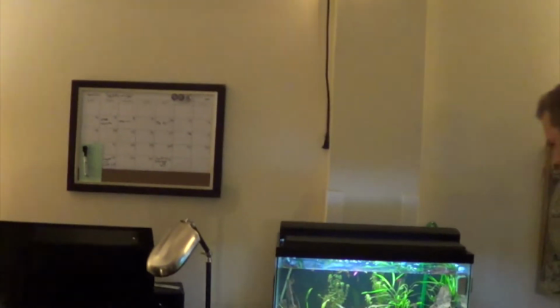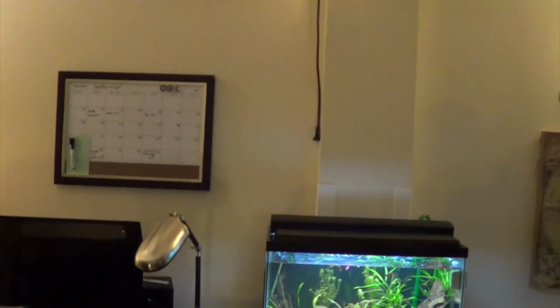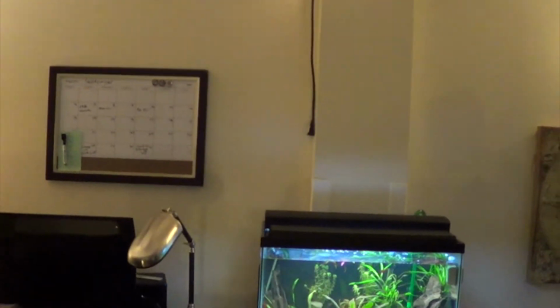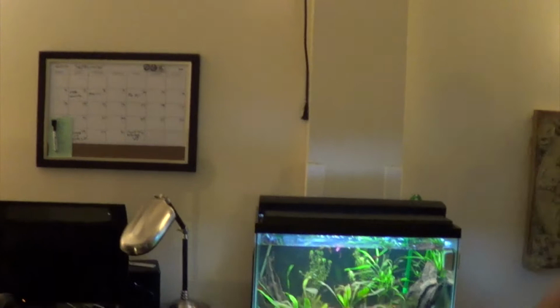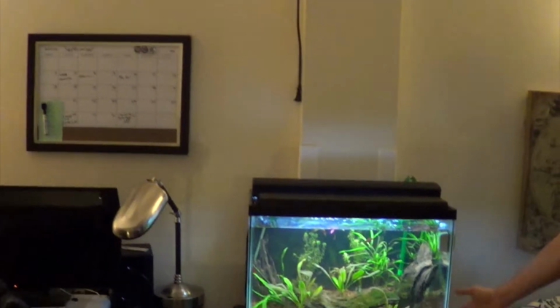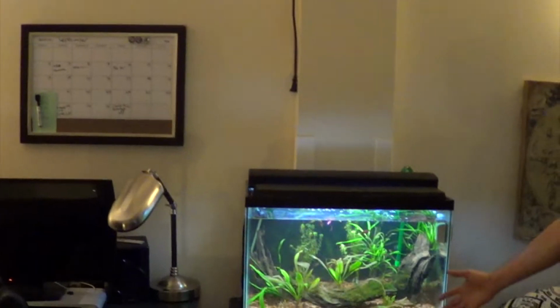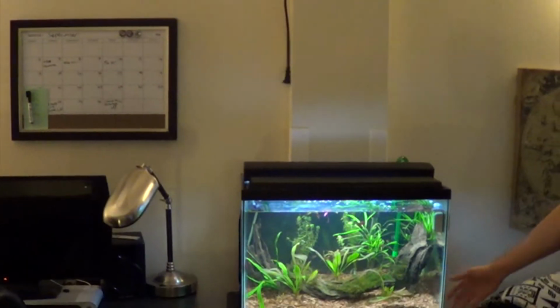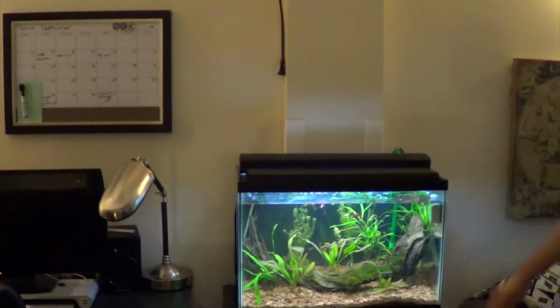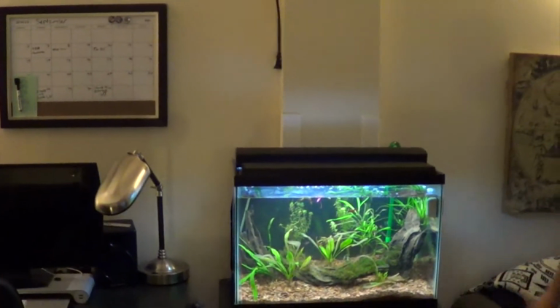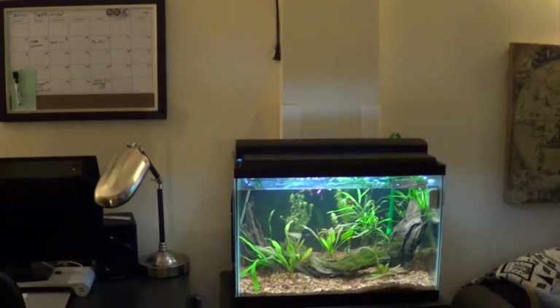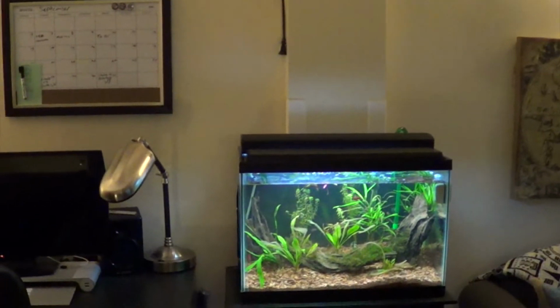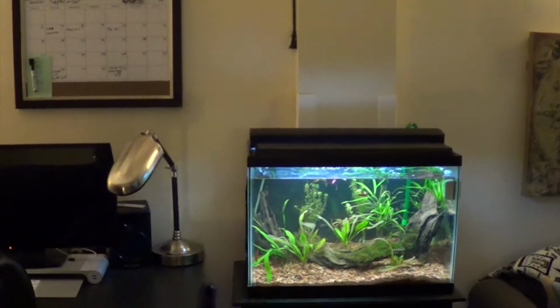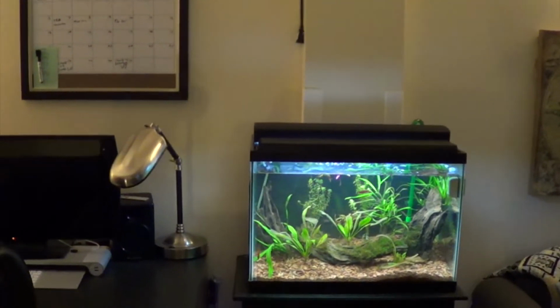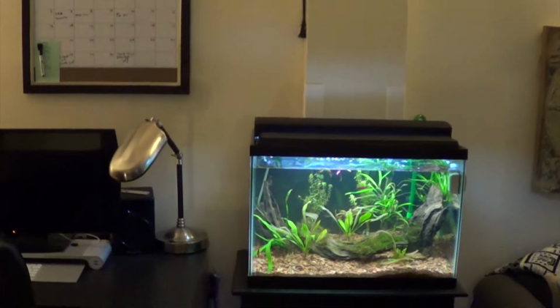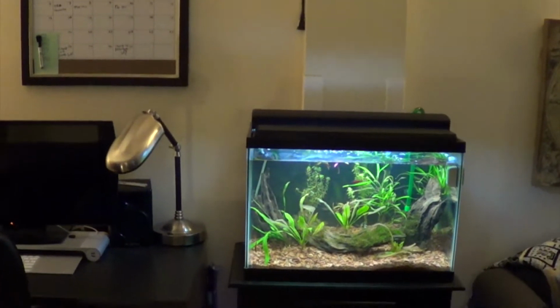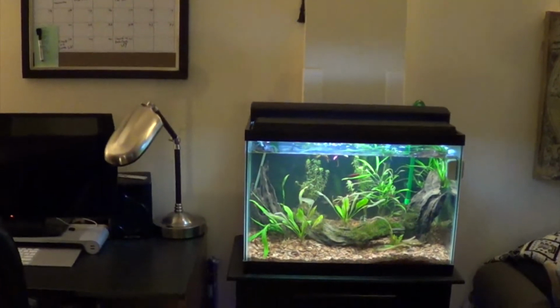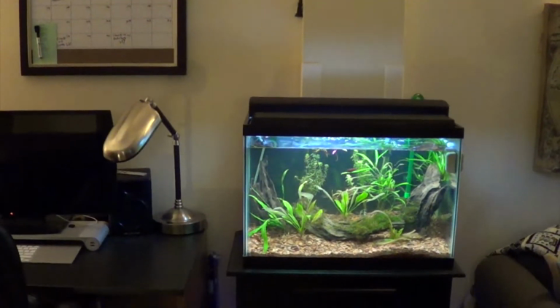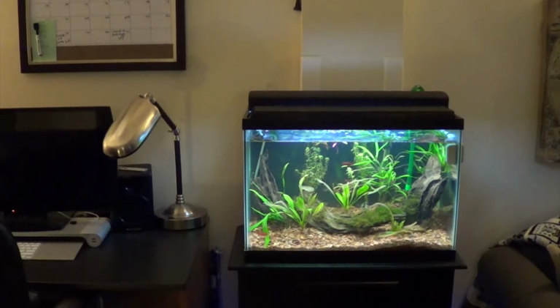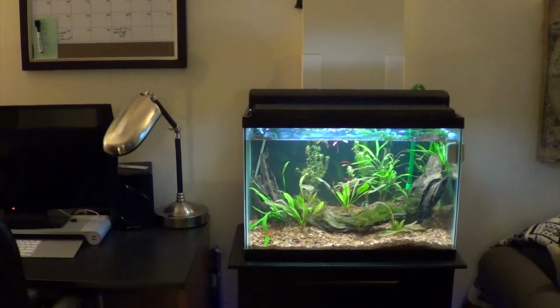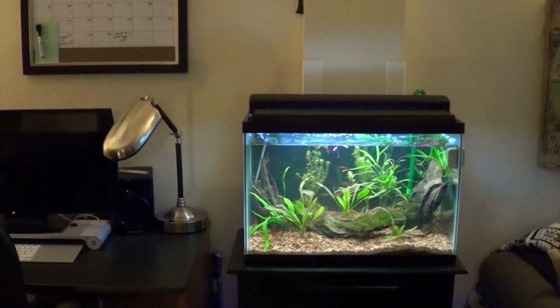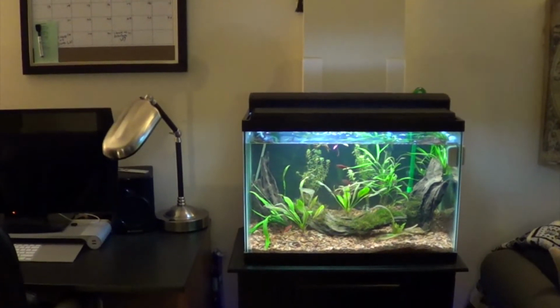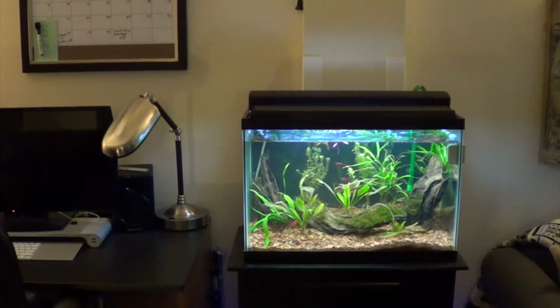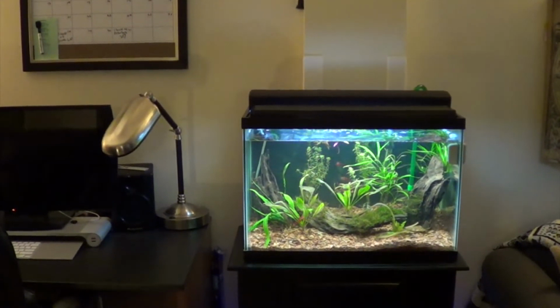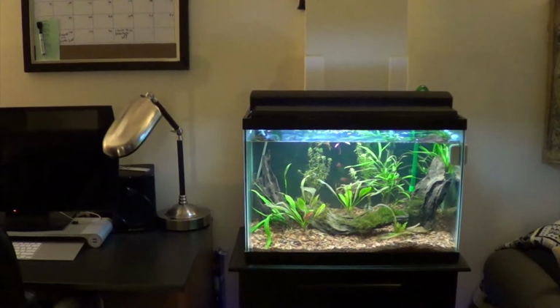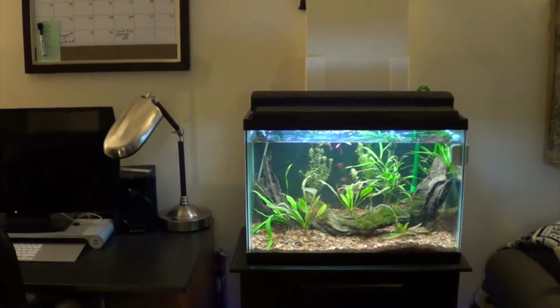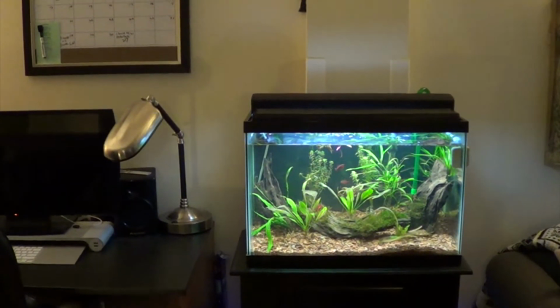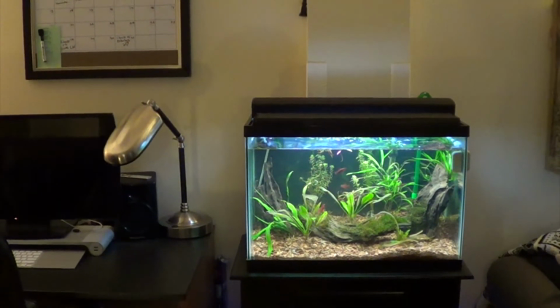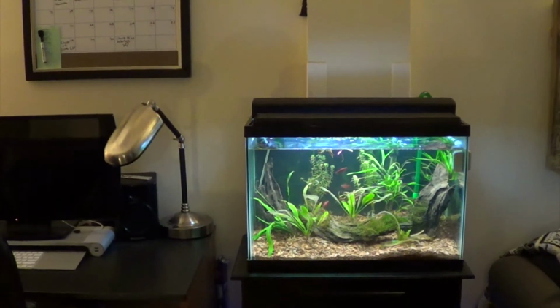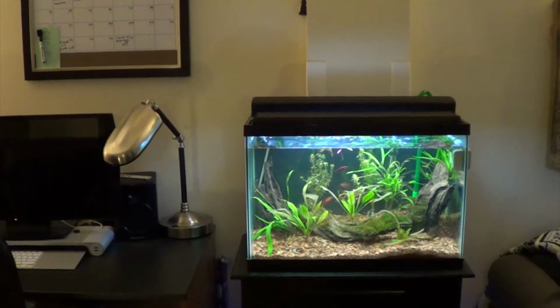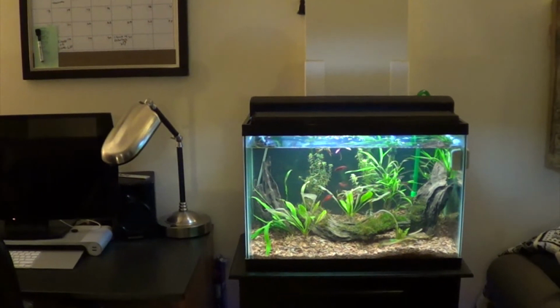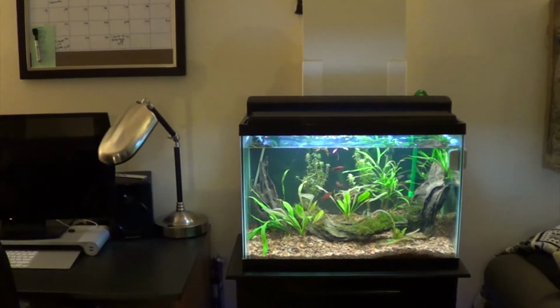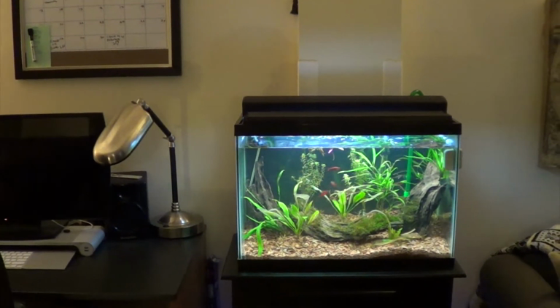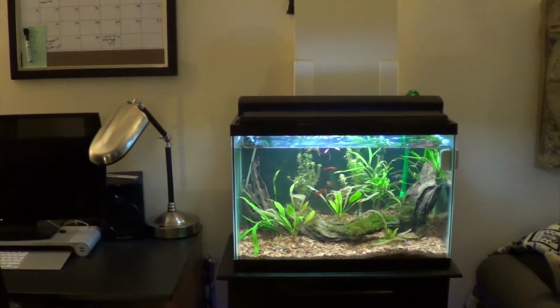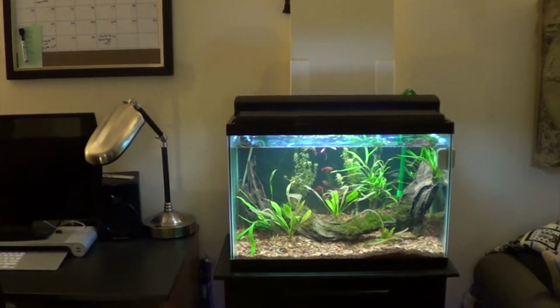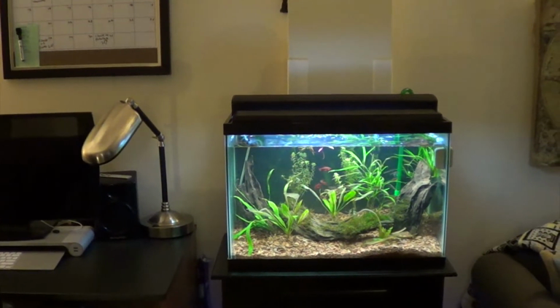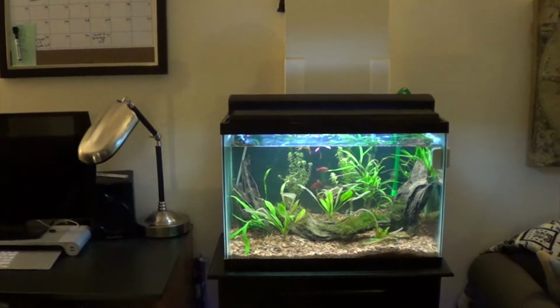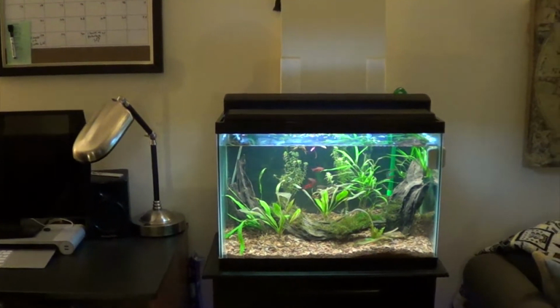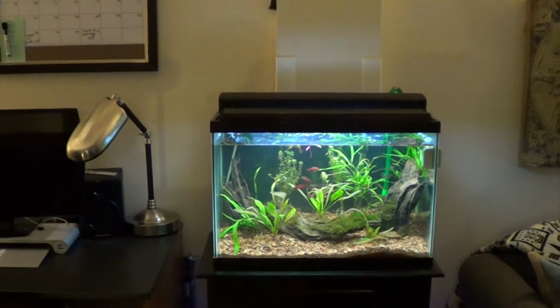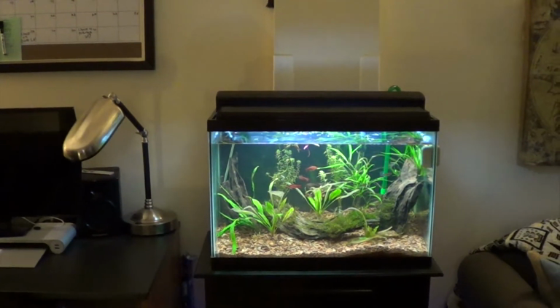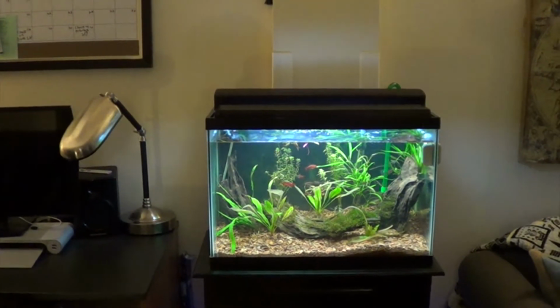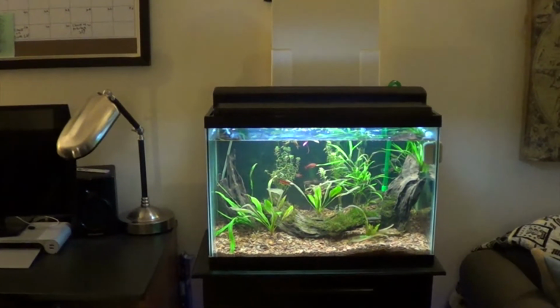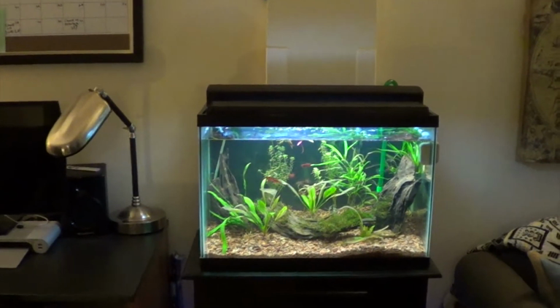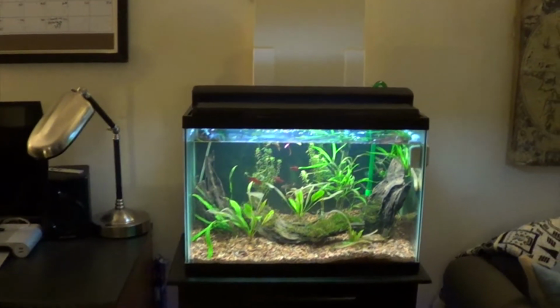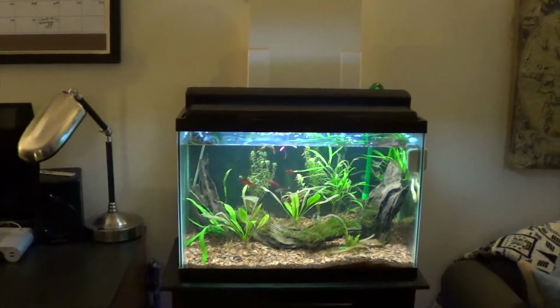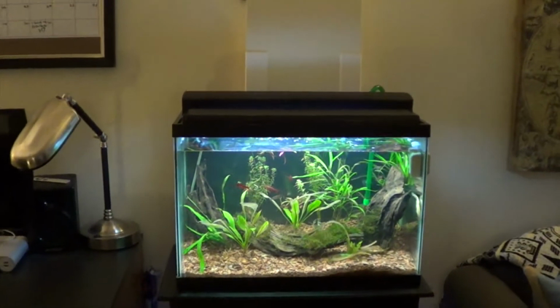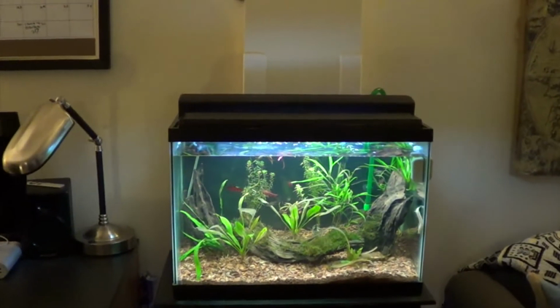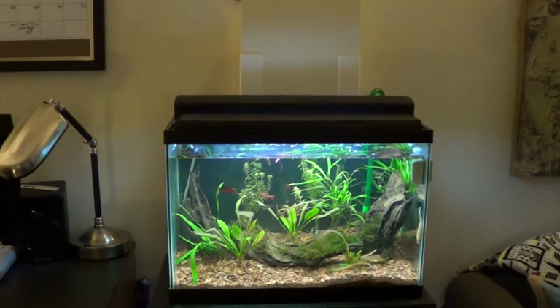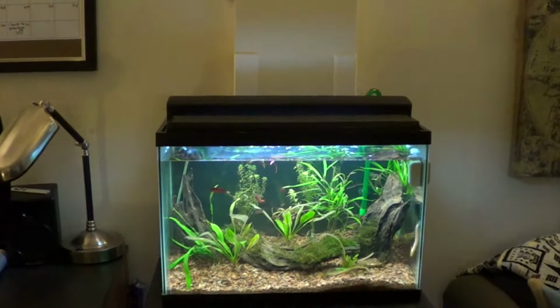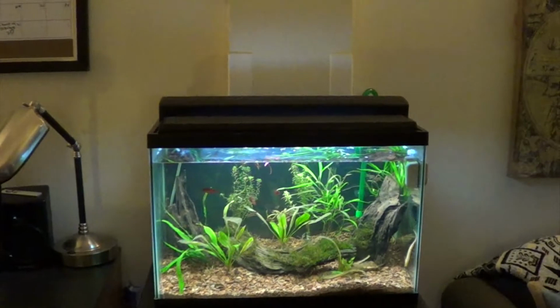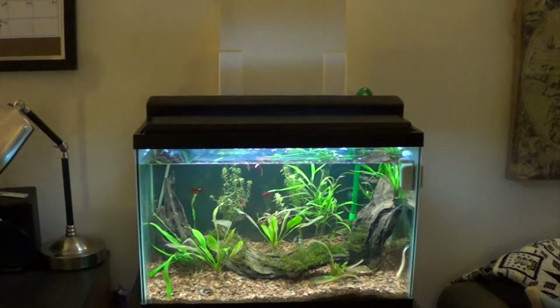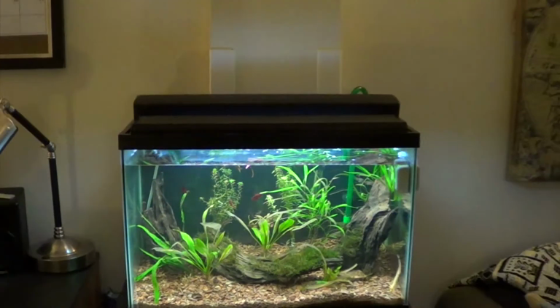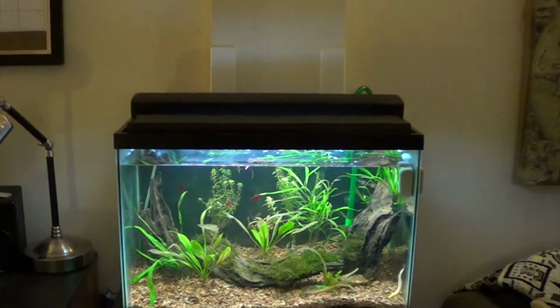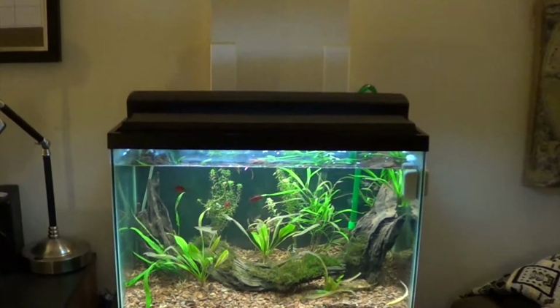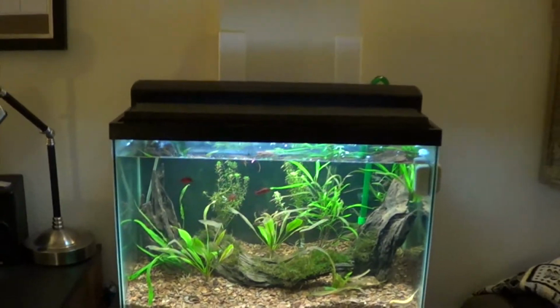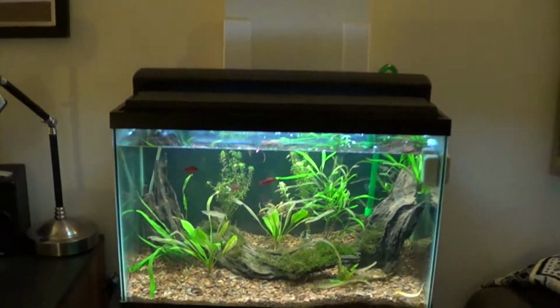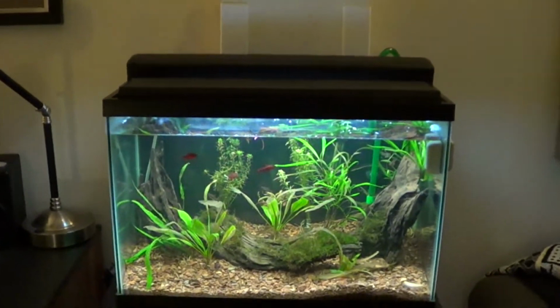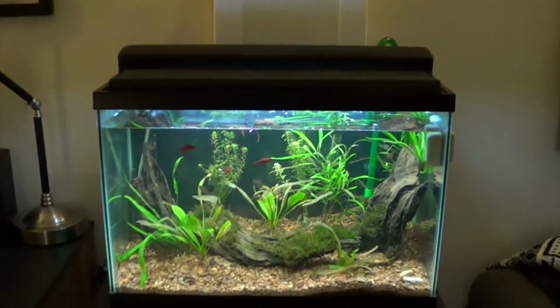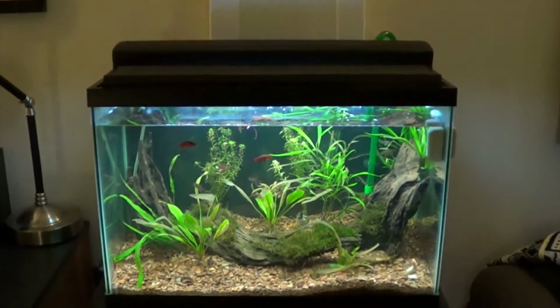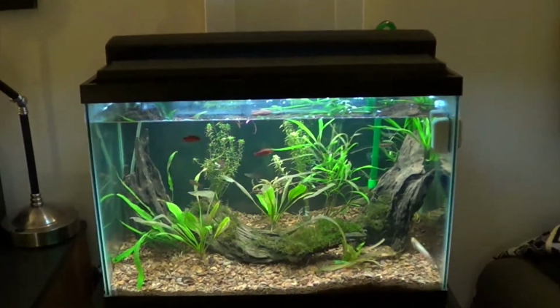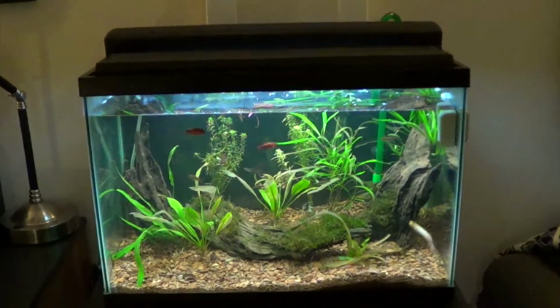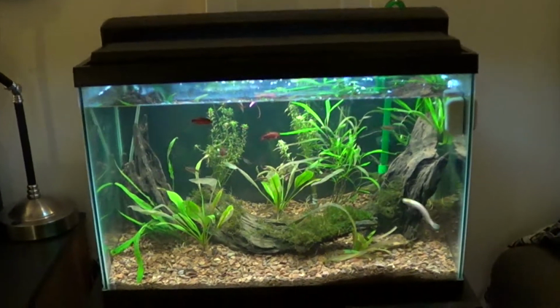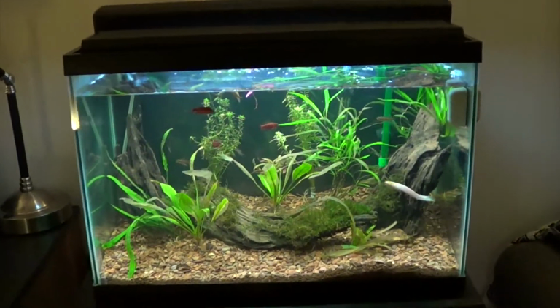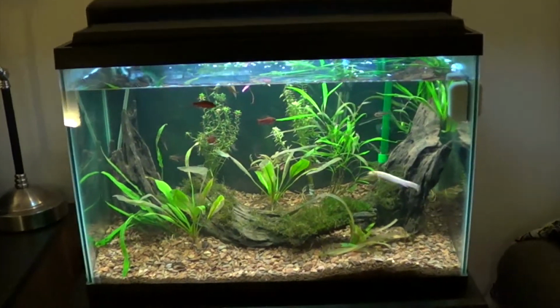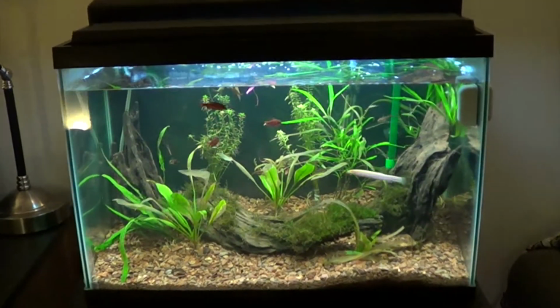I have an aquarium here, complete with live plants and a few different species of fish. Make sure you say hey to sprout.